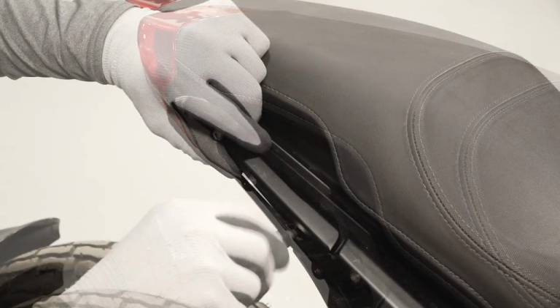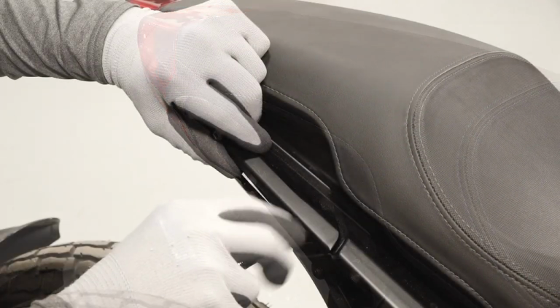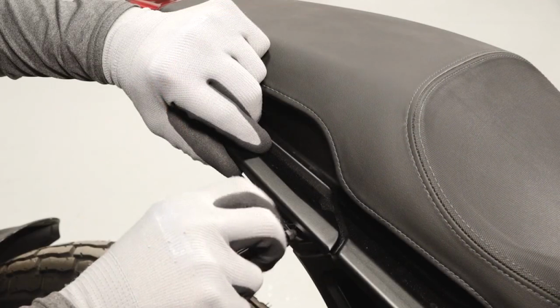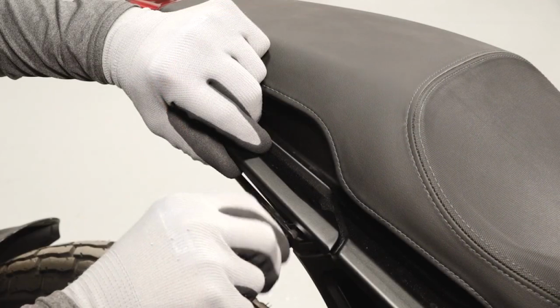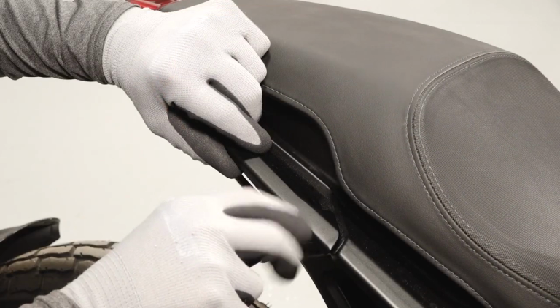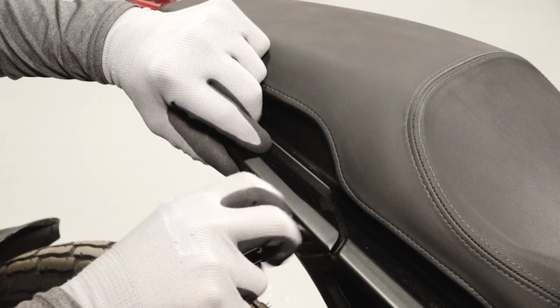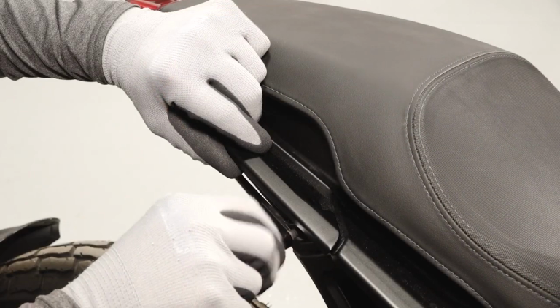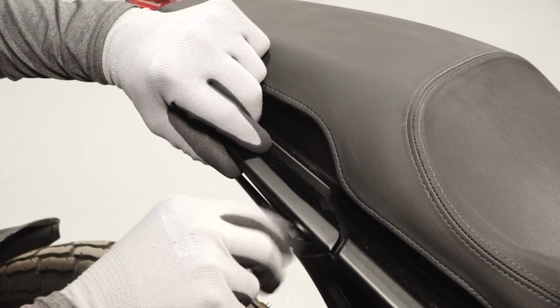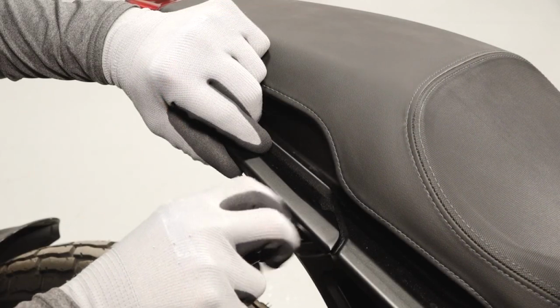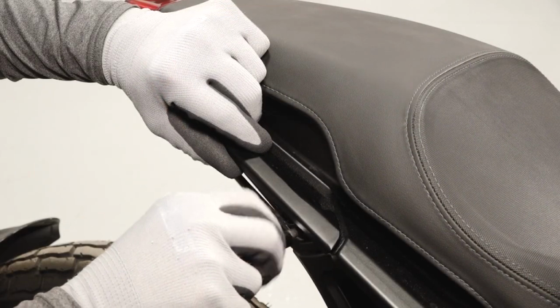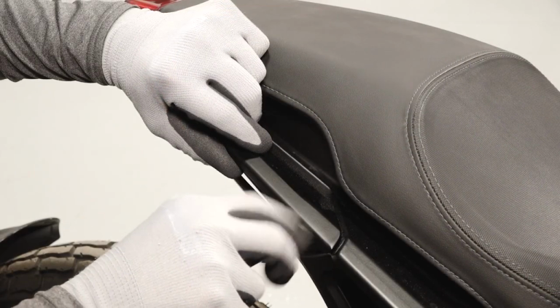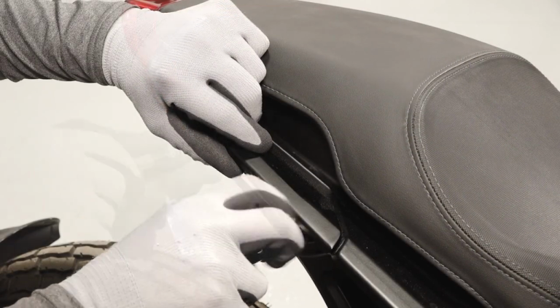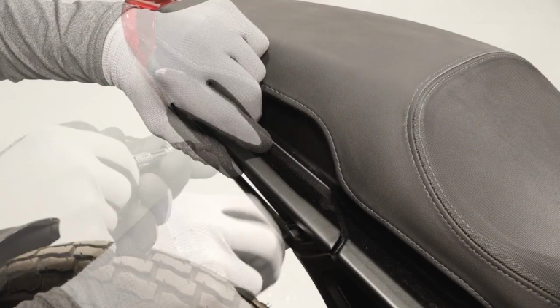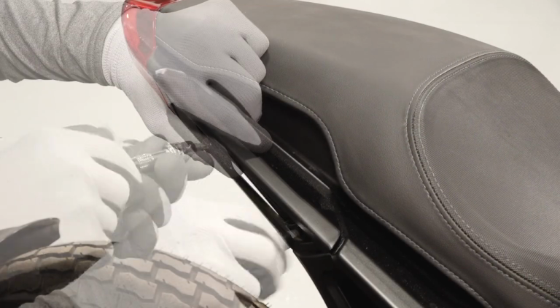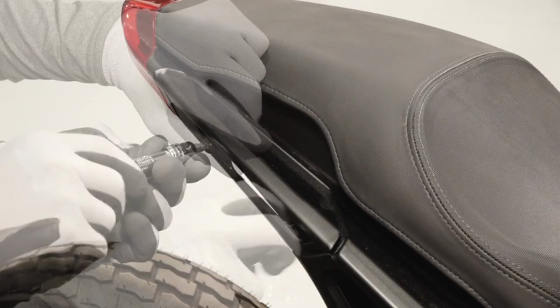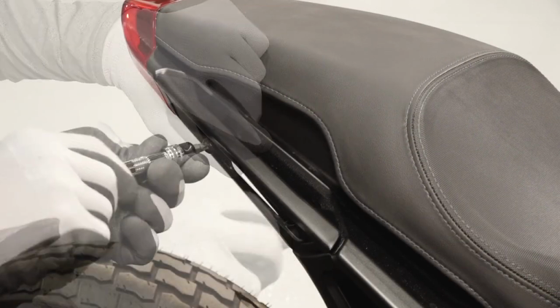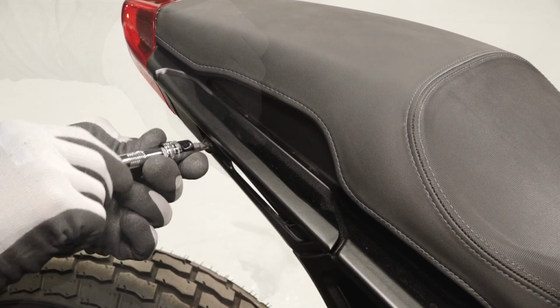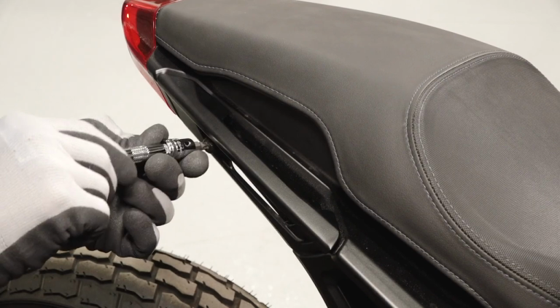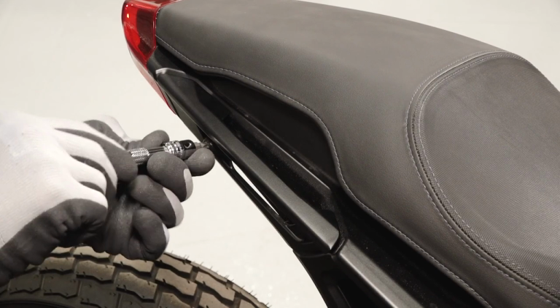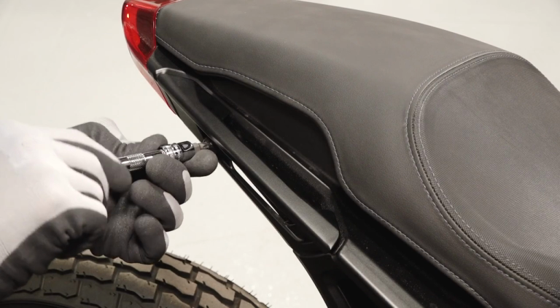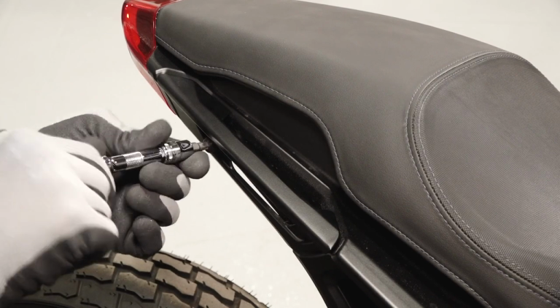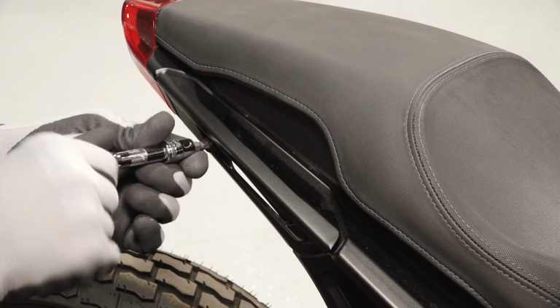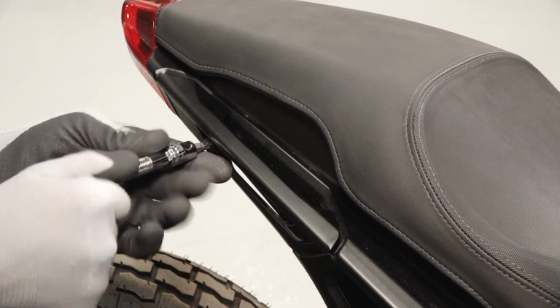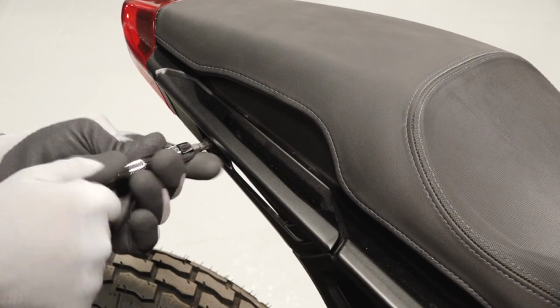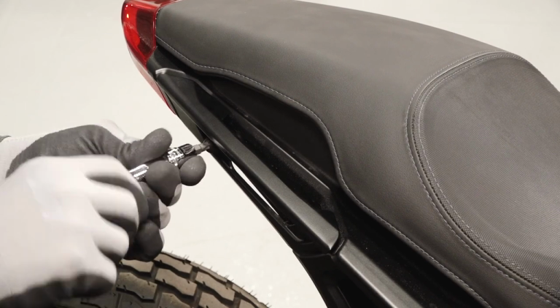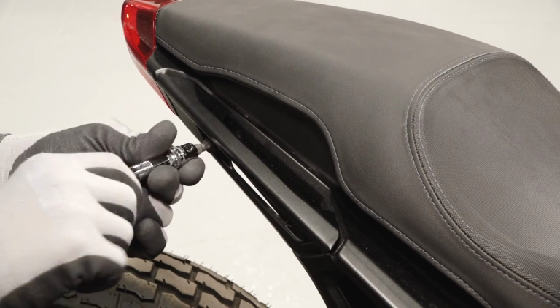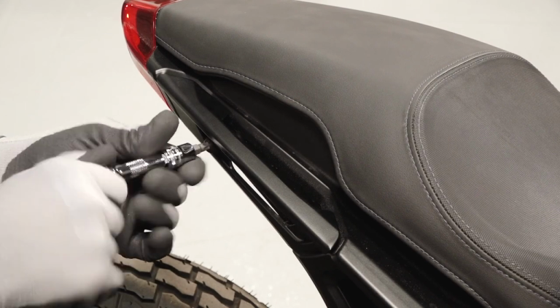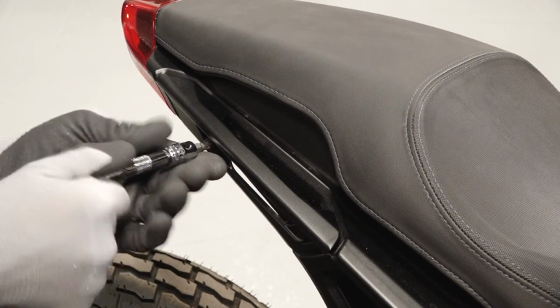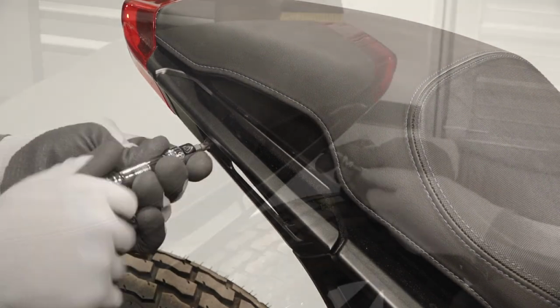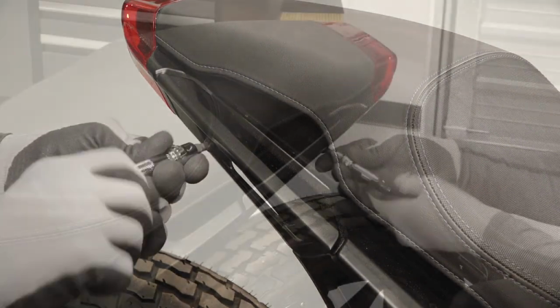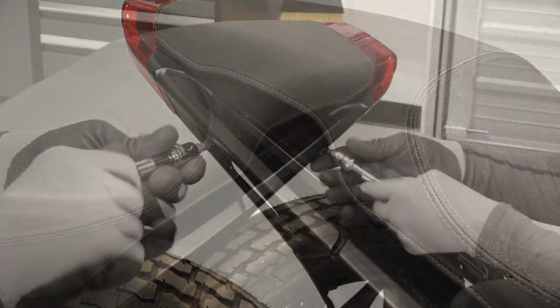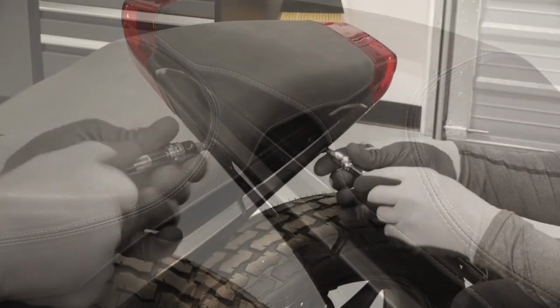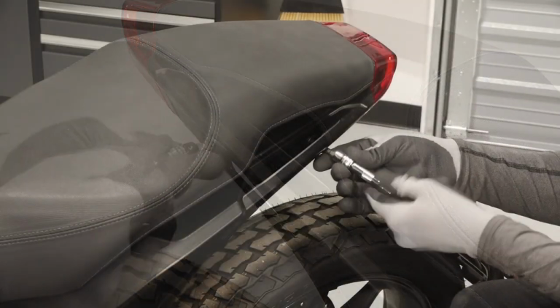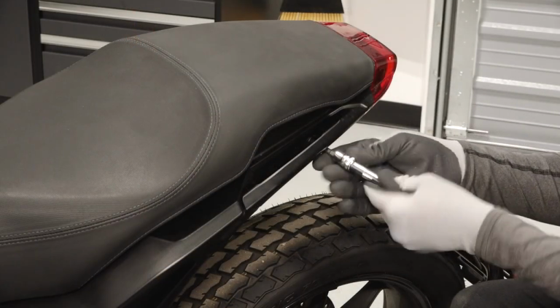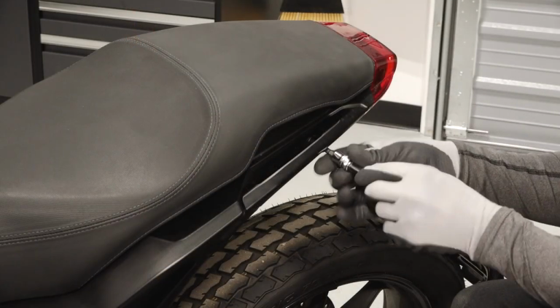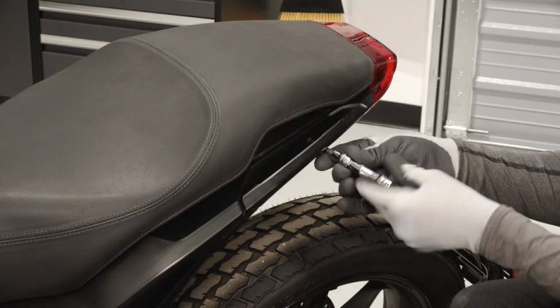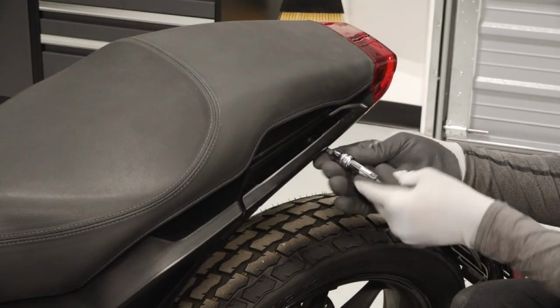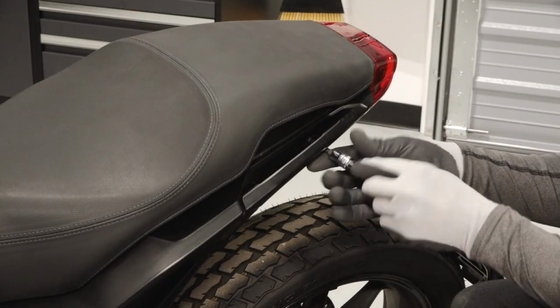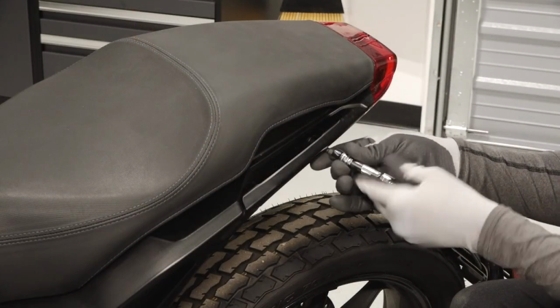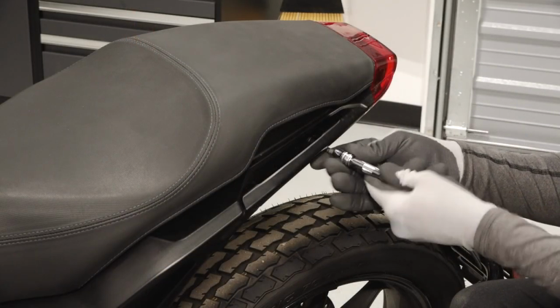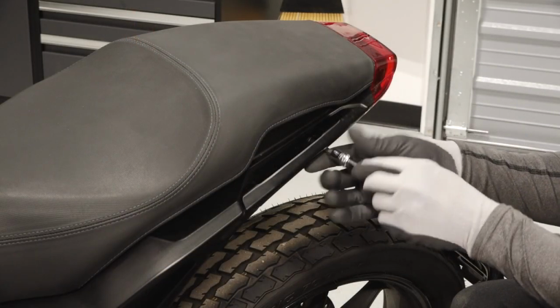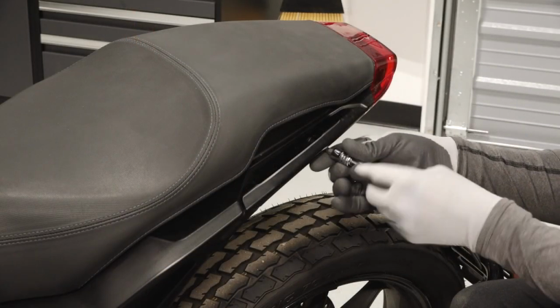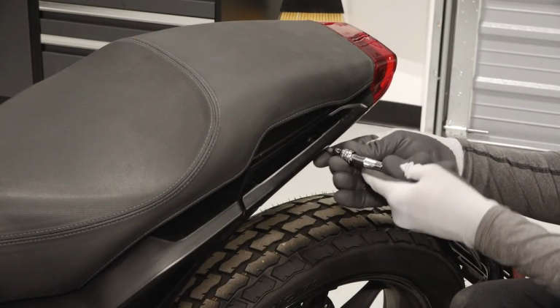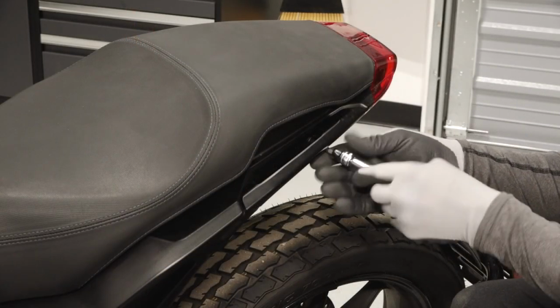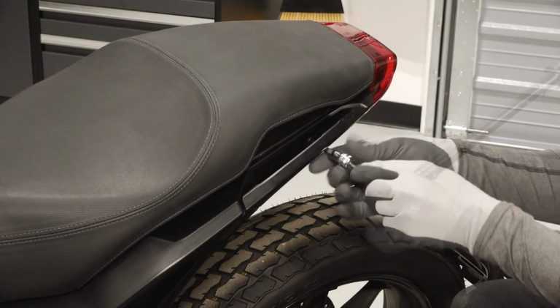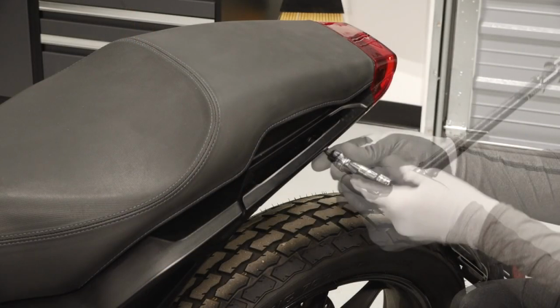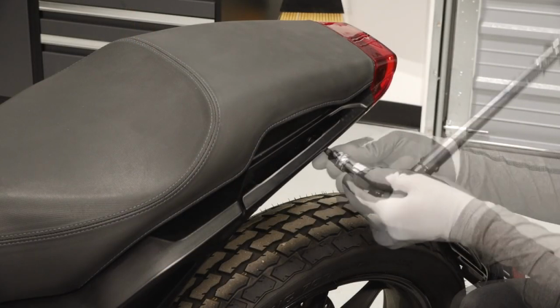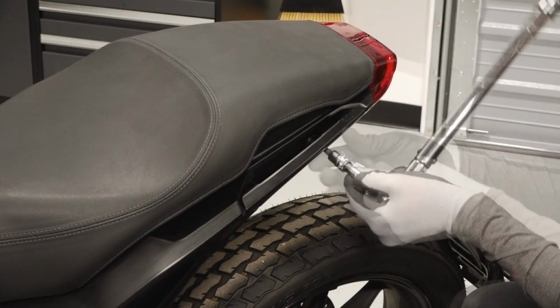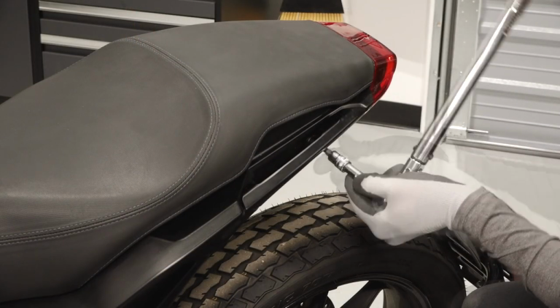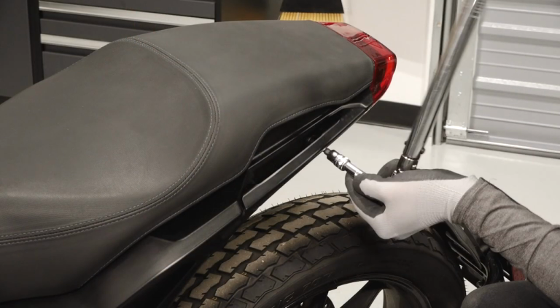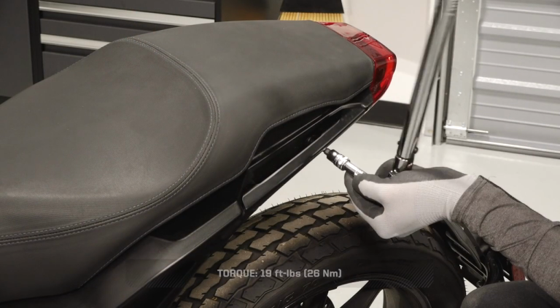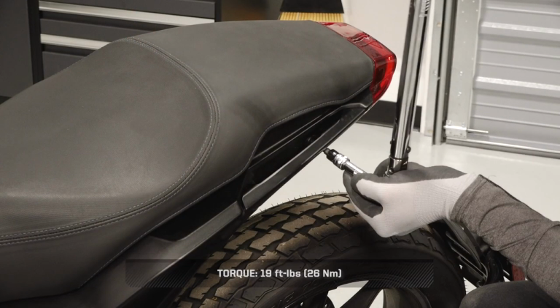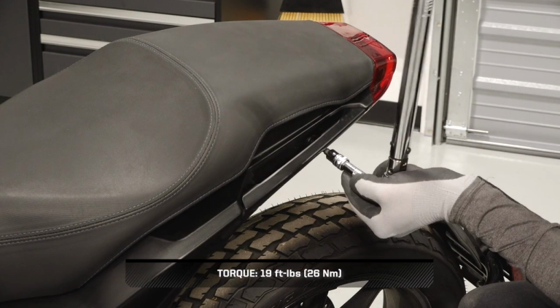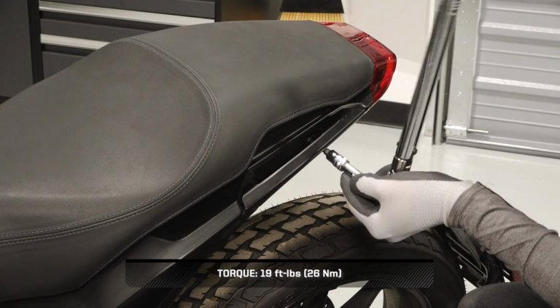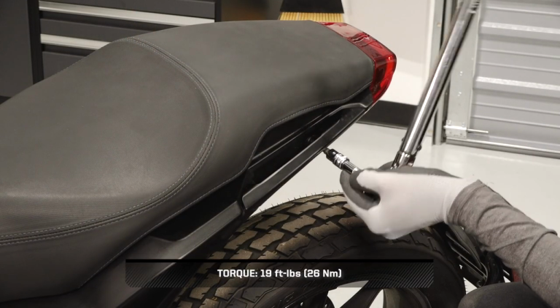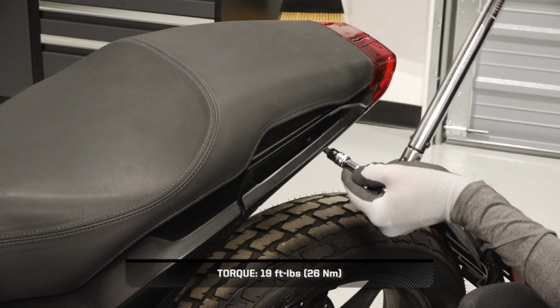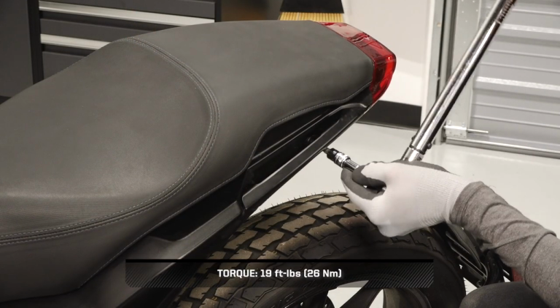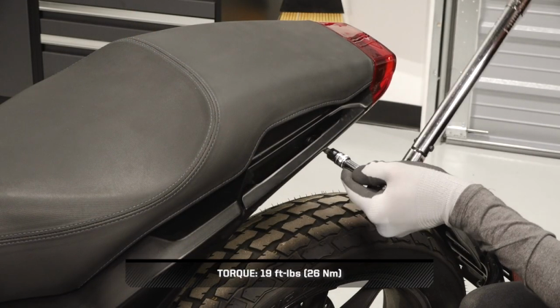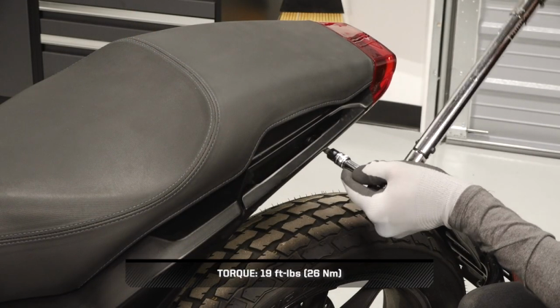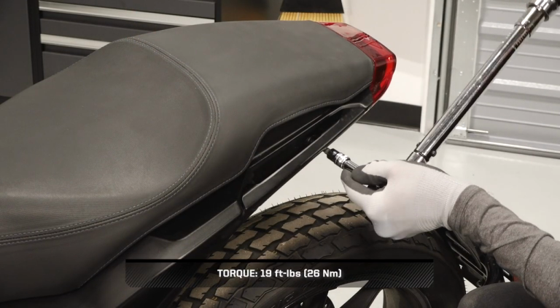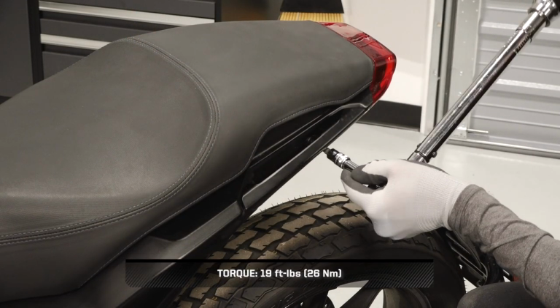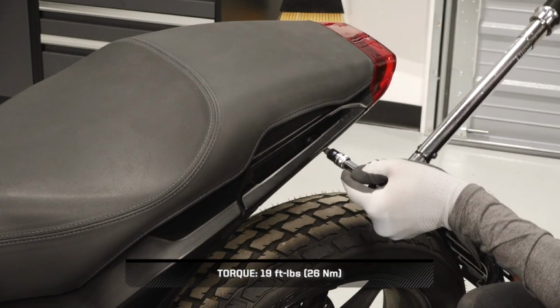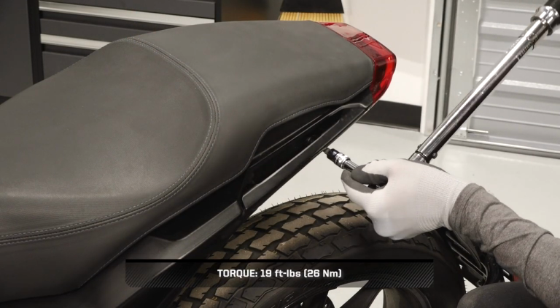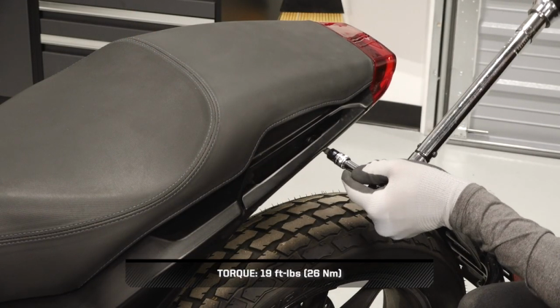Finish by reinstalling each passenger handle with the two retained handle fasteners. Torque the fasteners to specification.